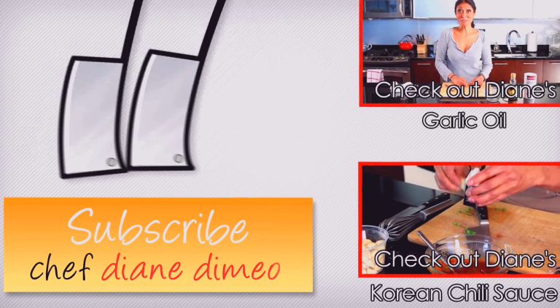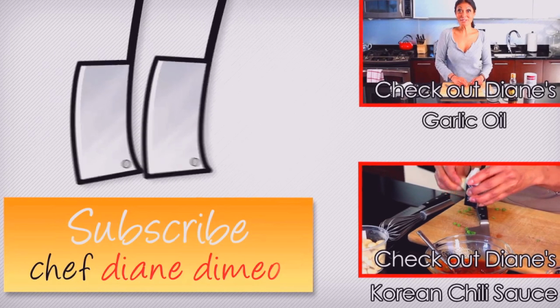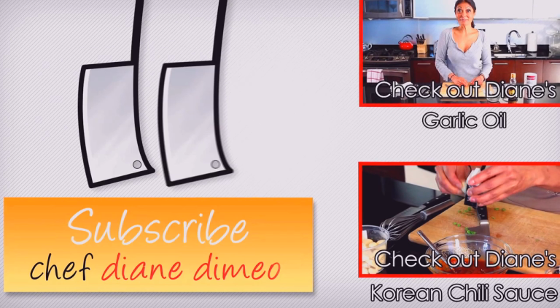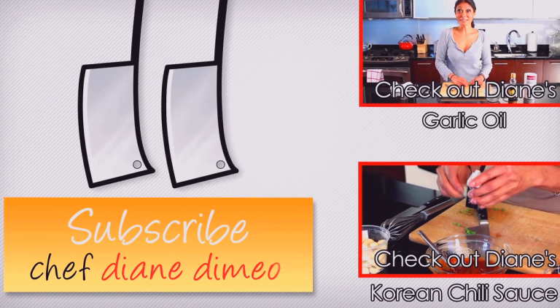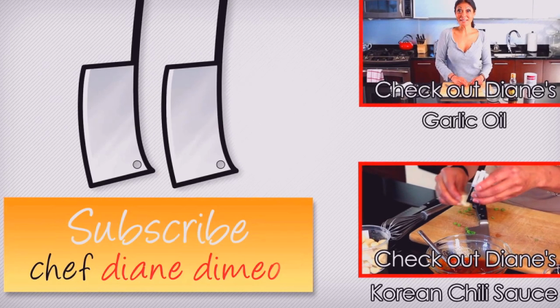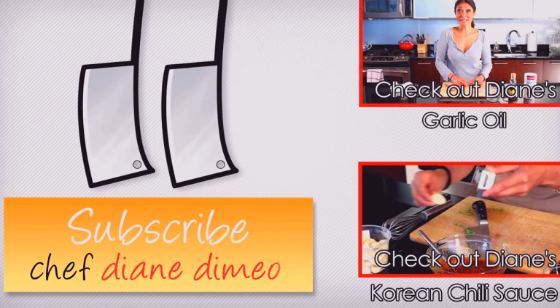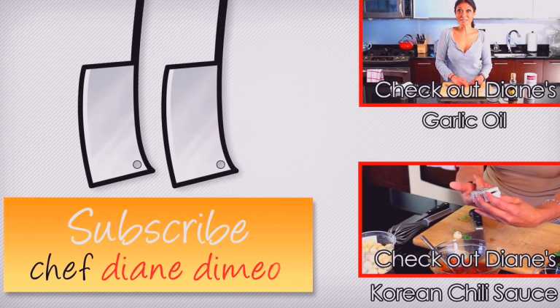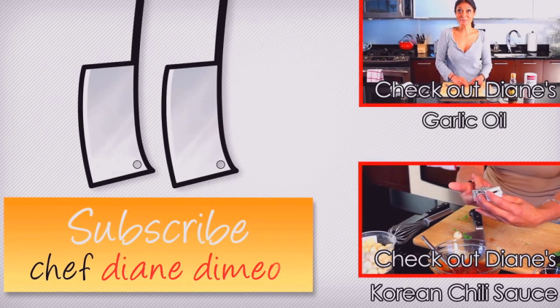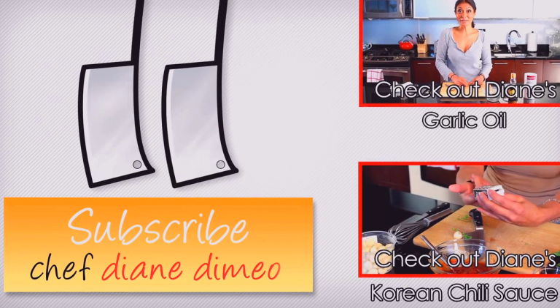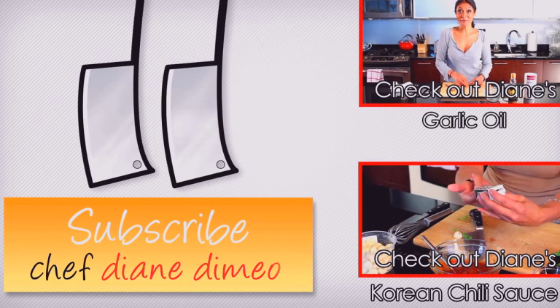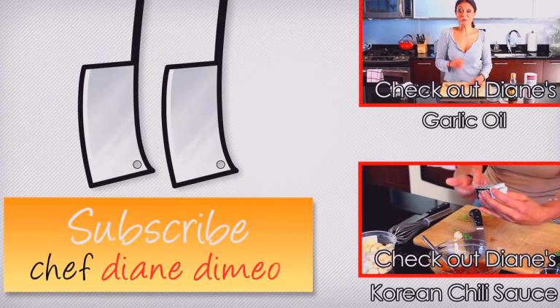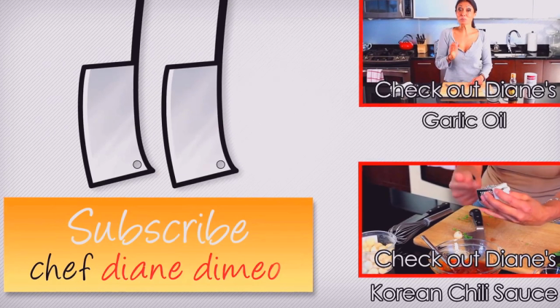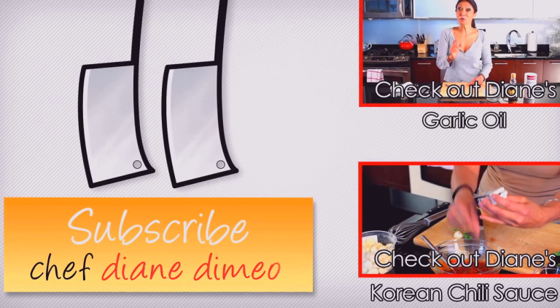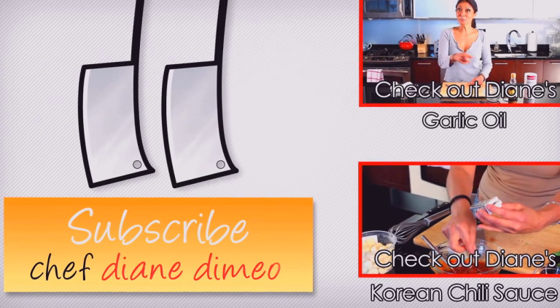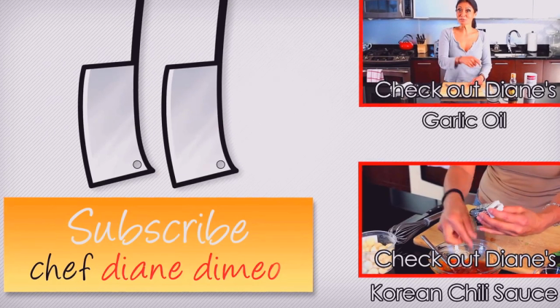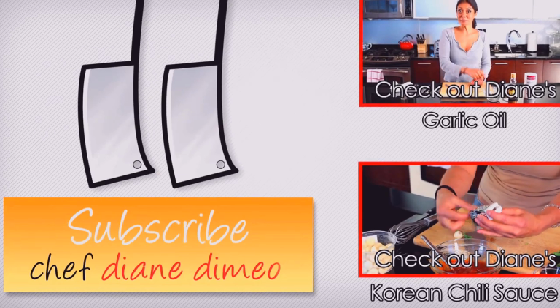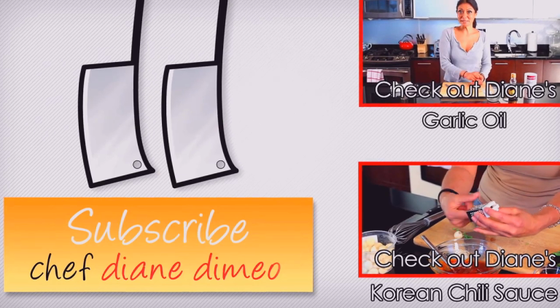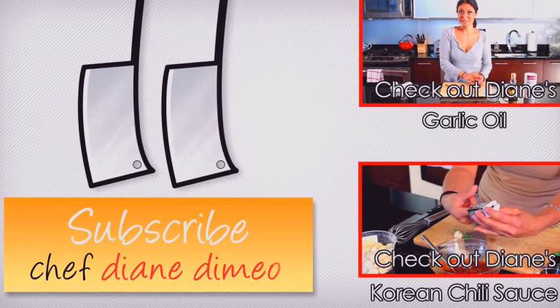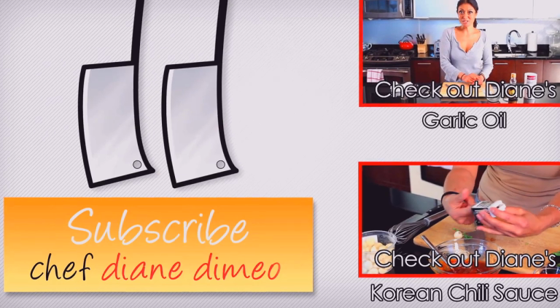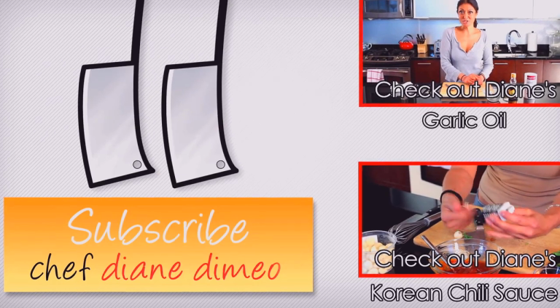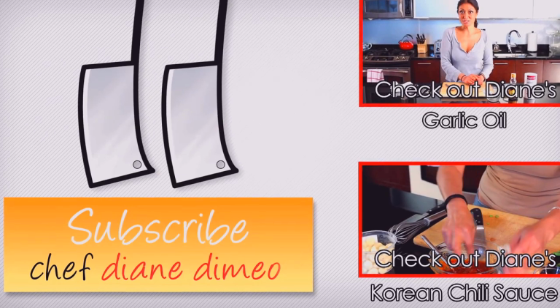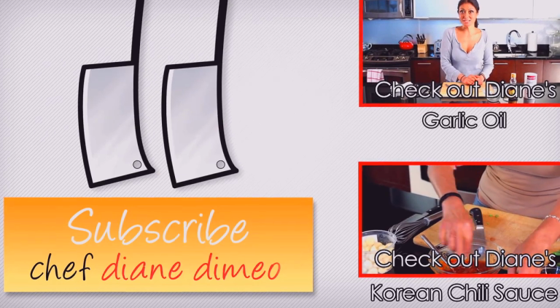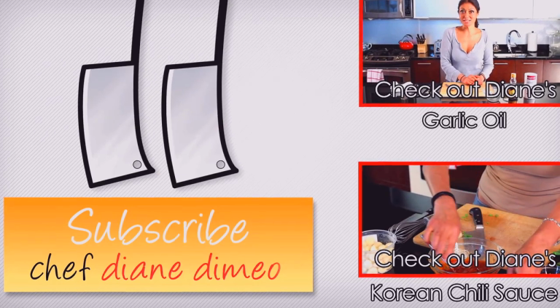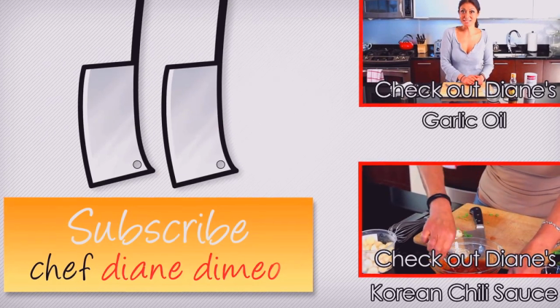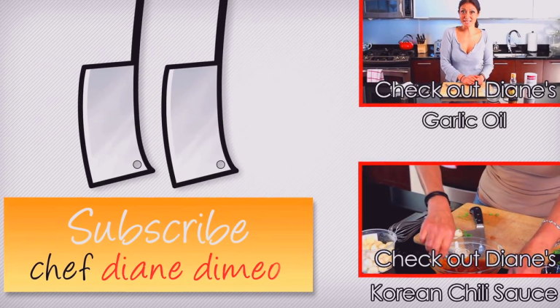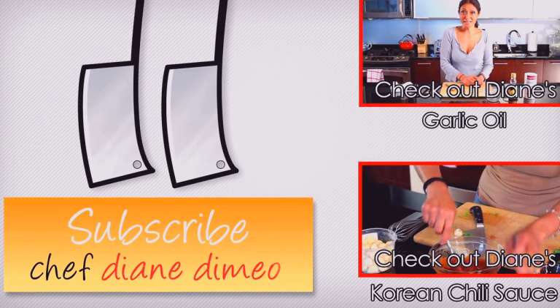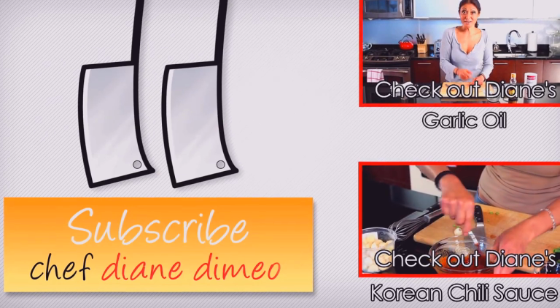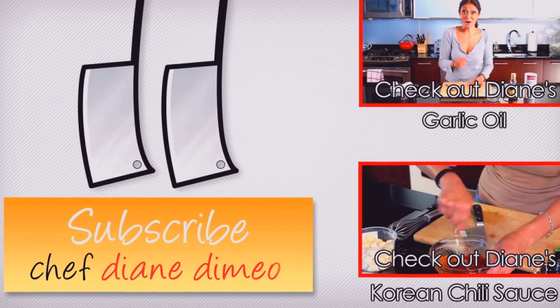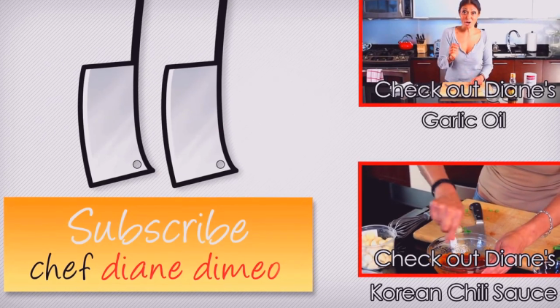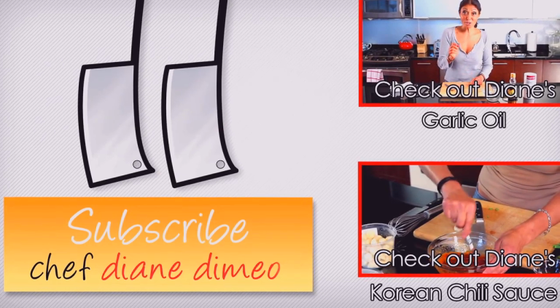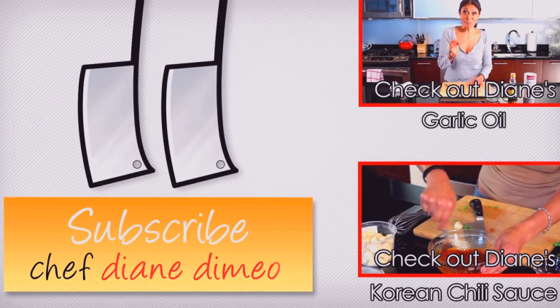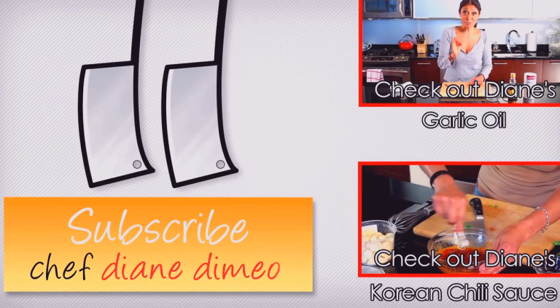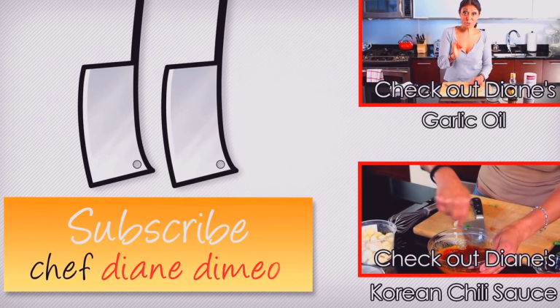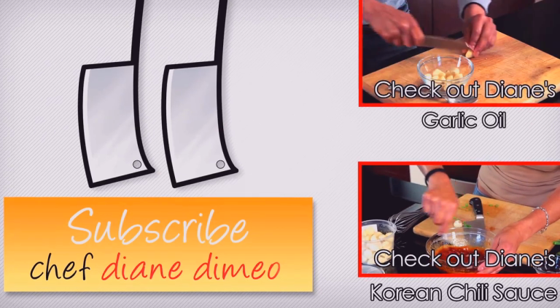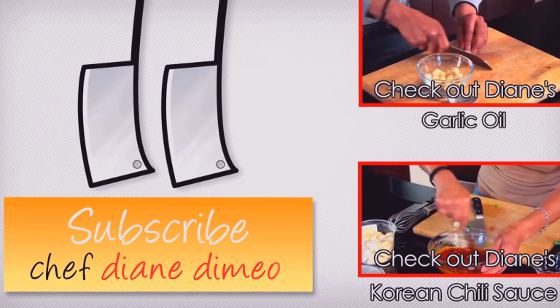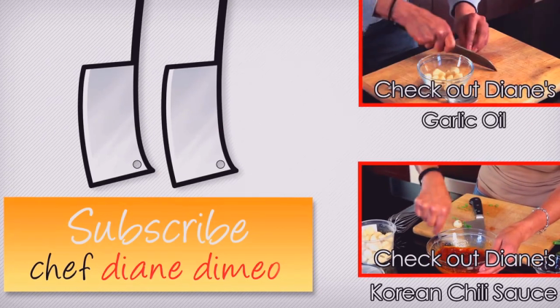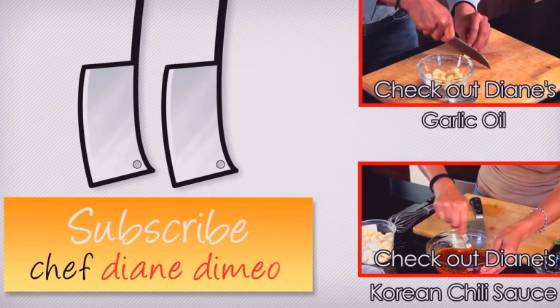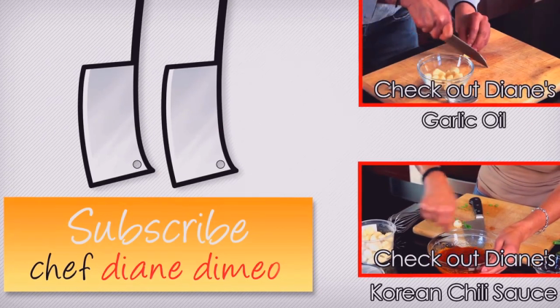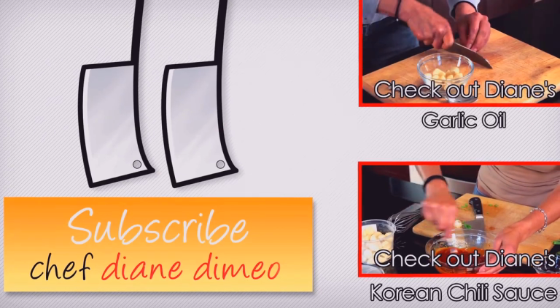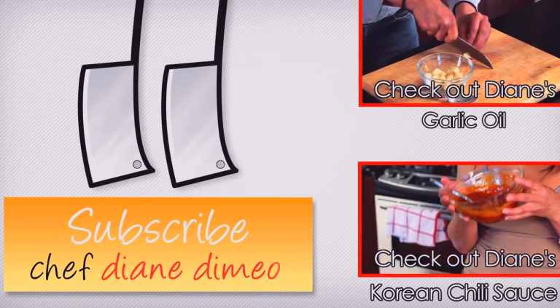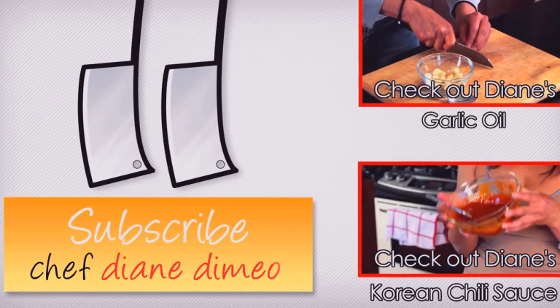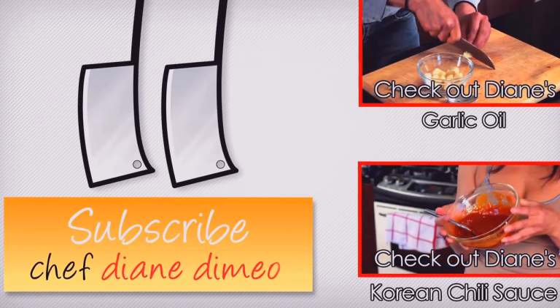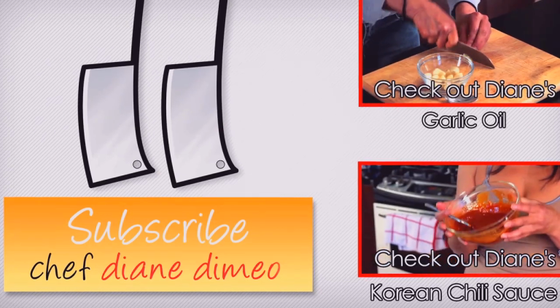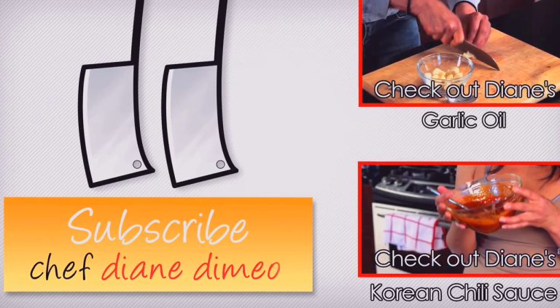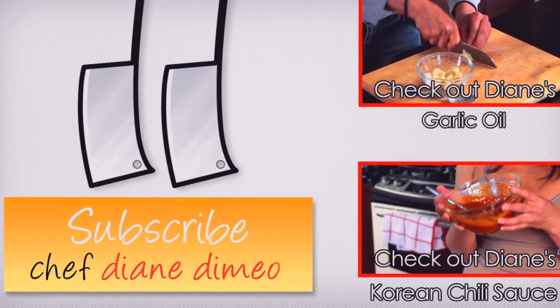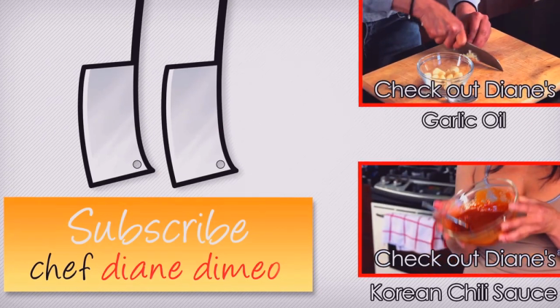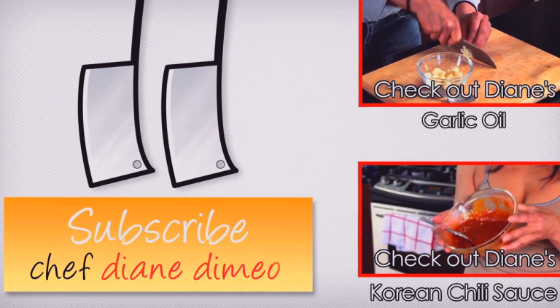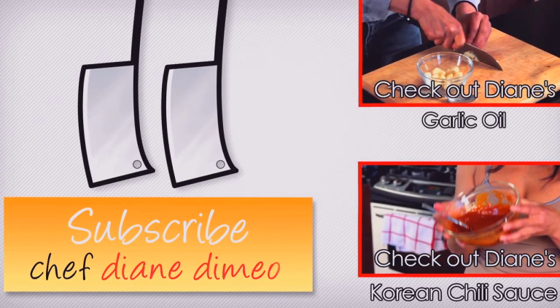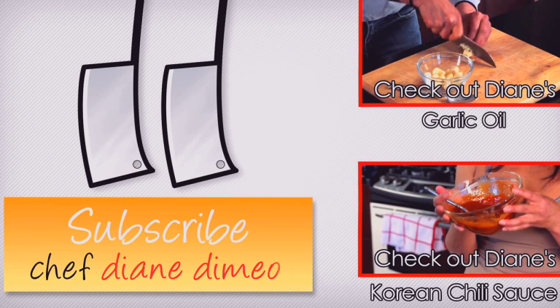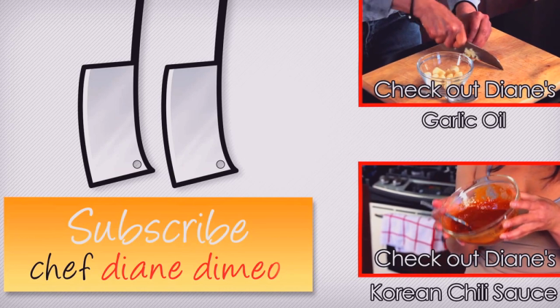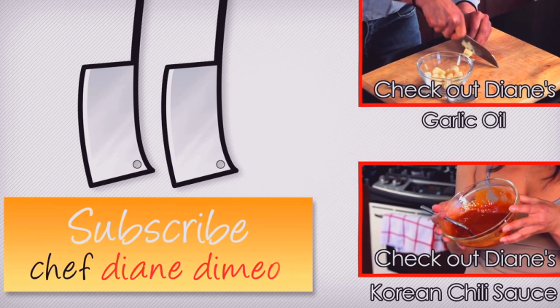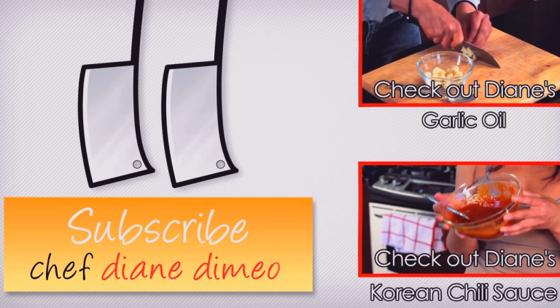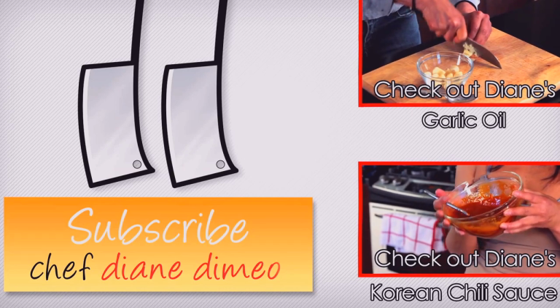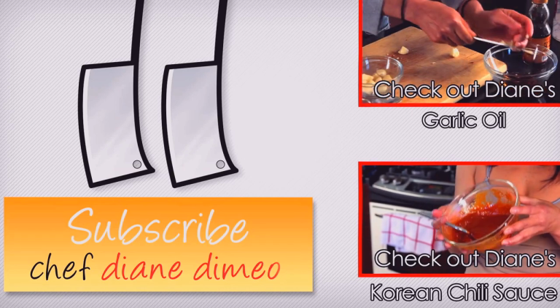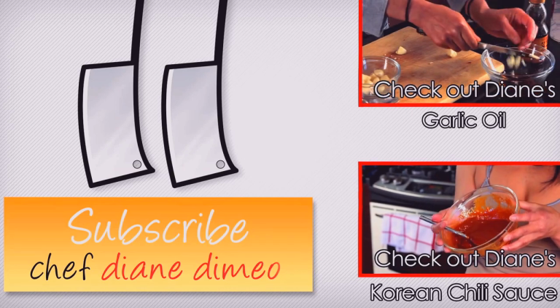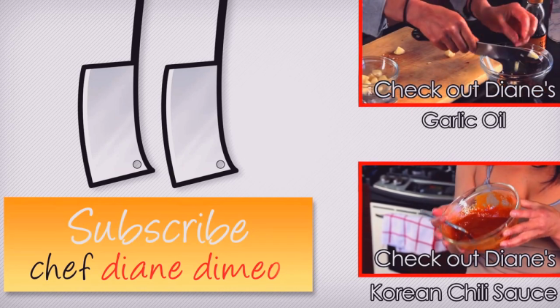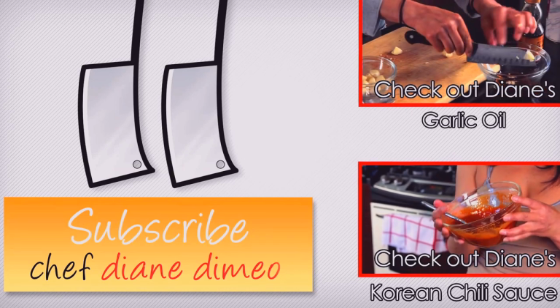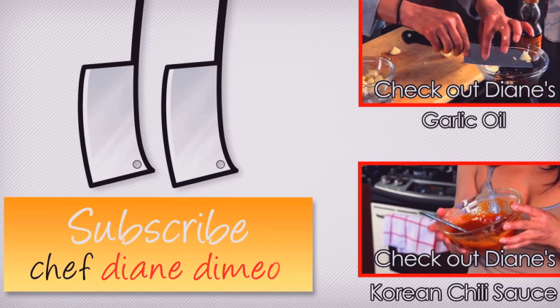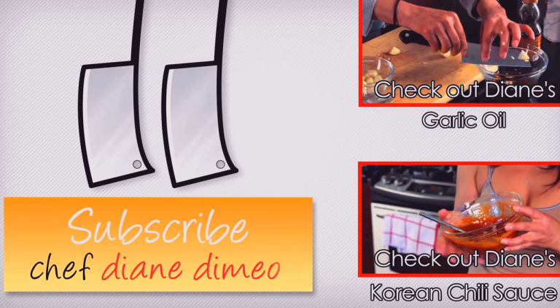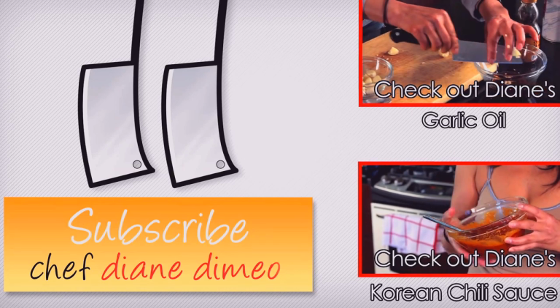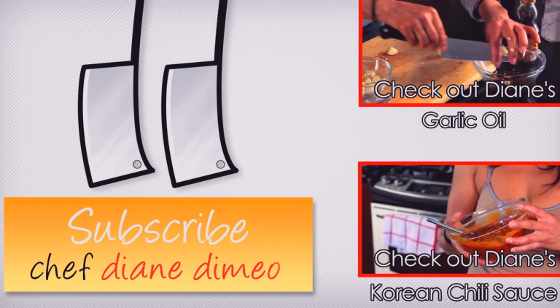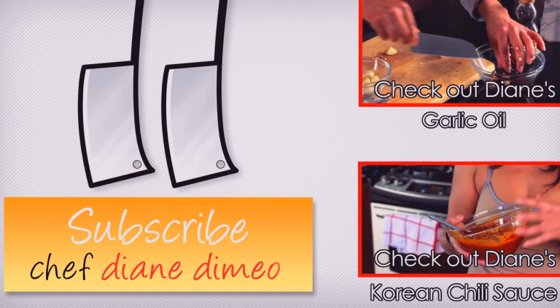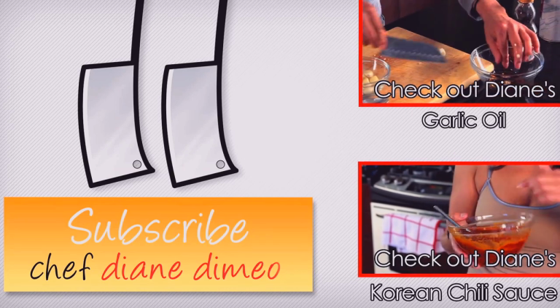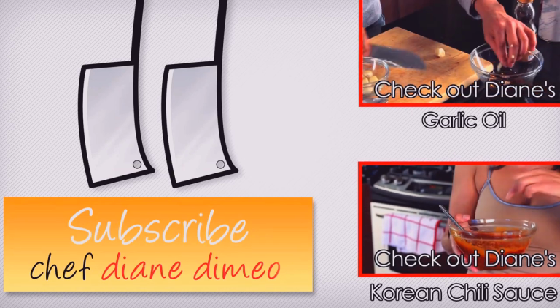I'm Chef Diane DeMaio and welcome to my kitchen. Today our bootleg tip is a flavored sesame seed oil.